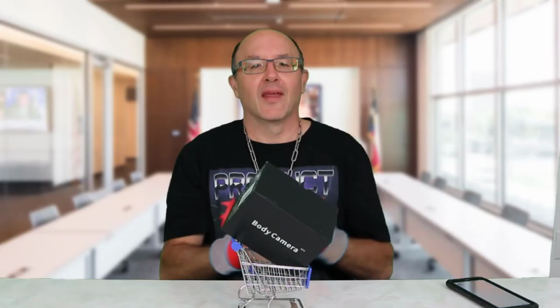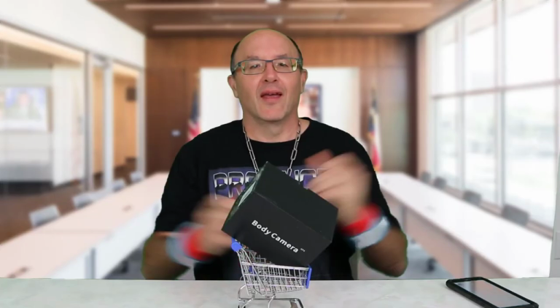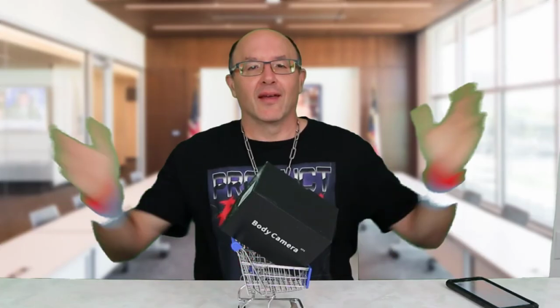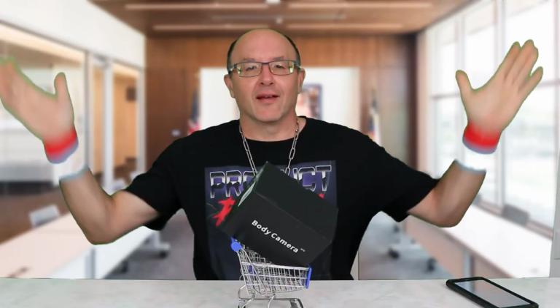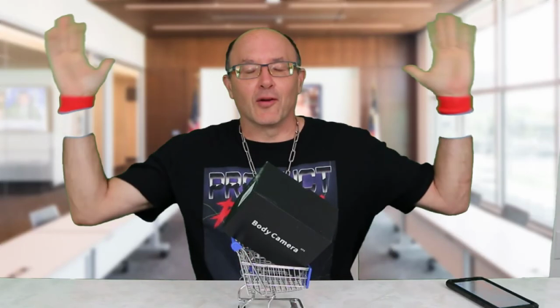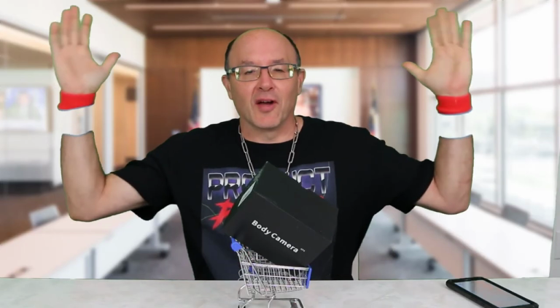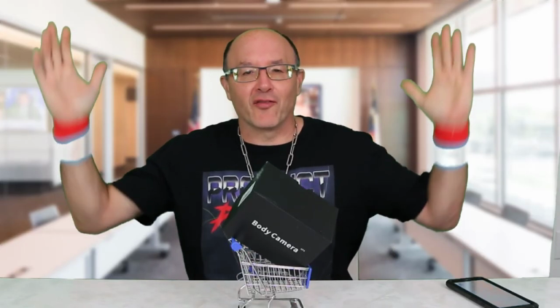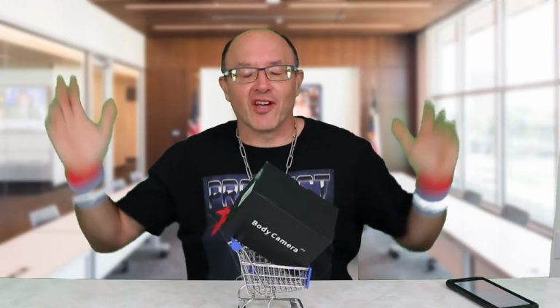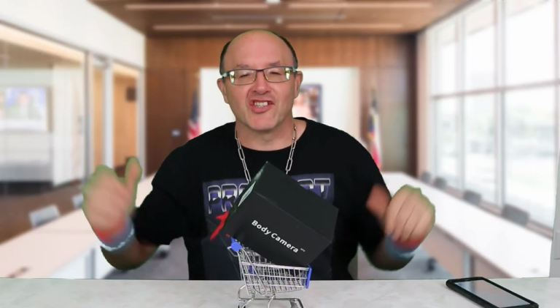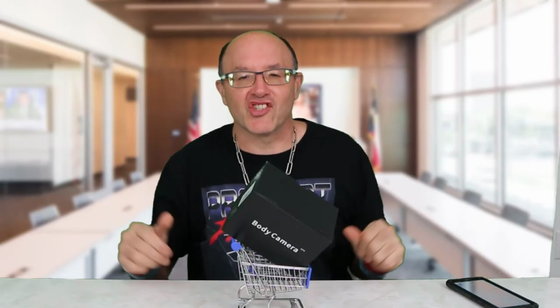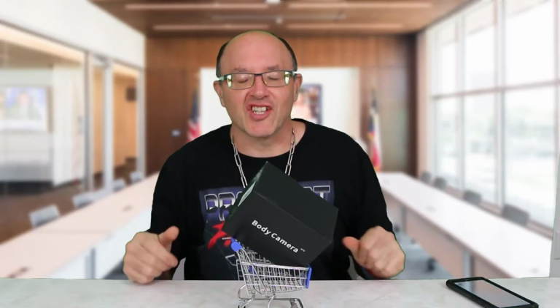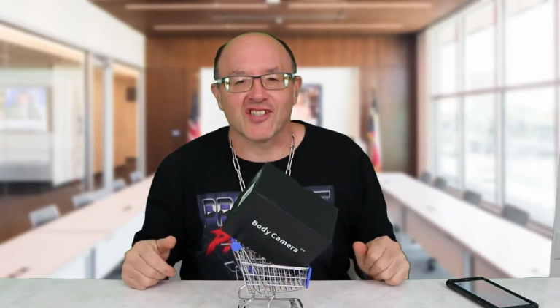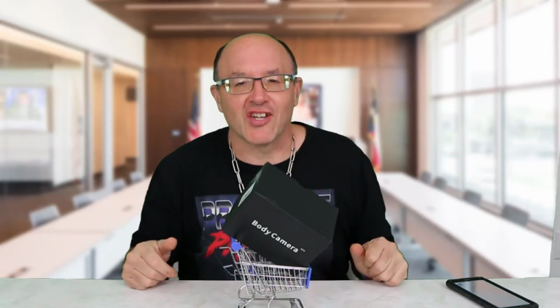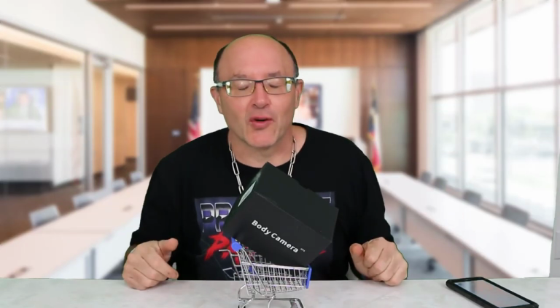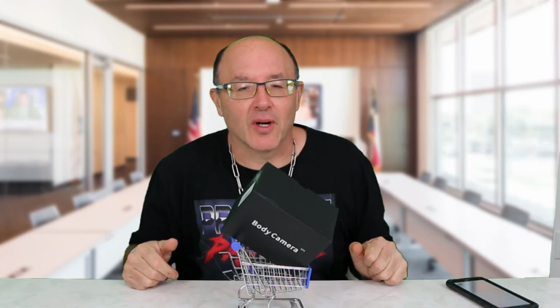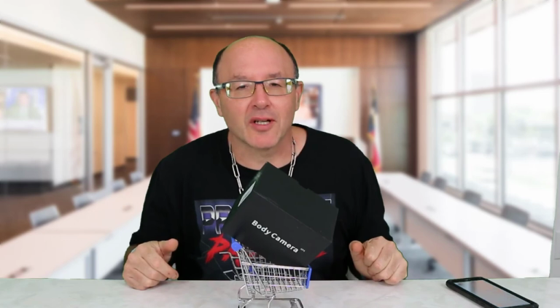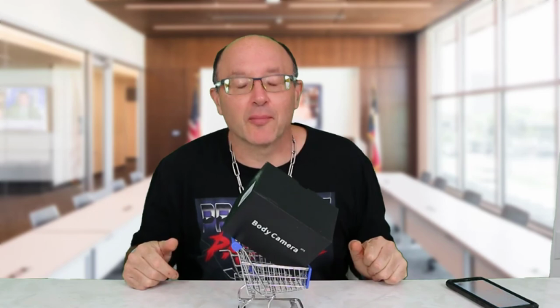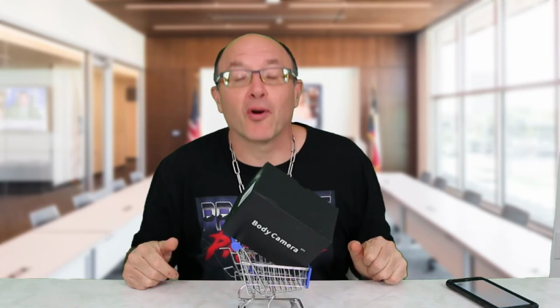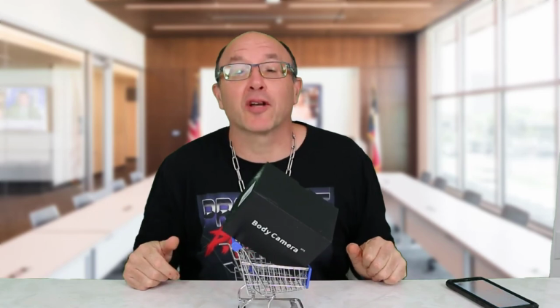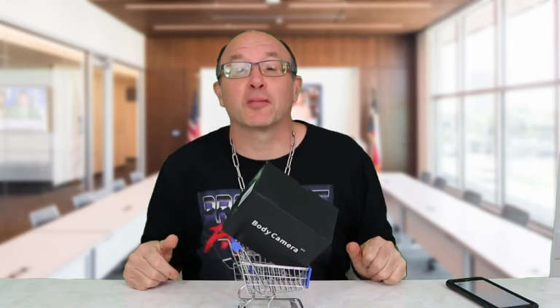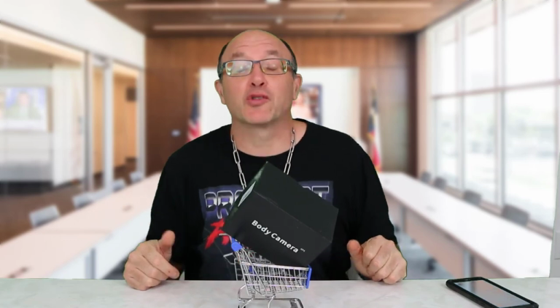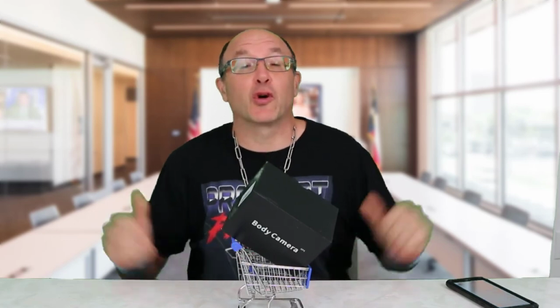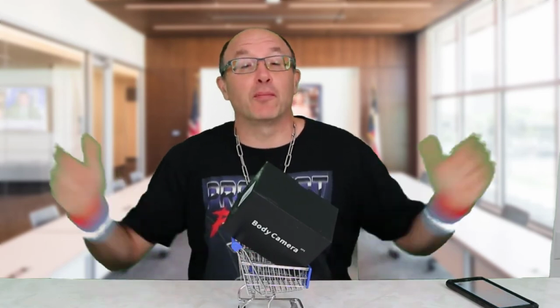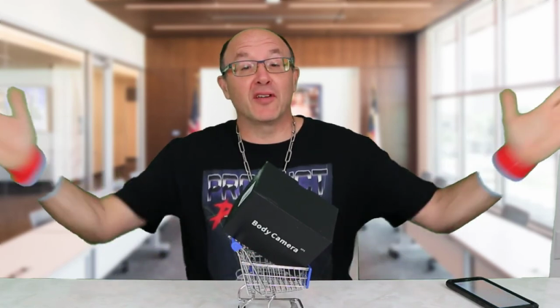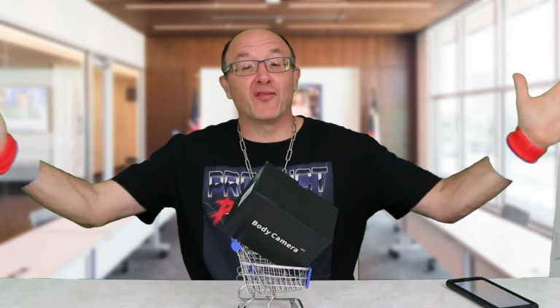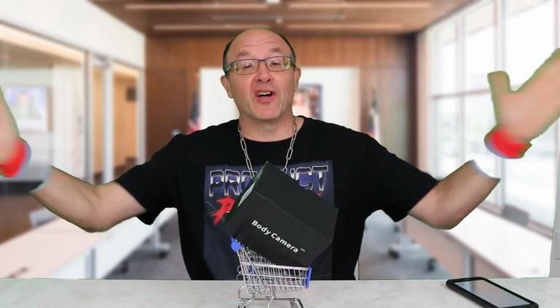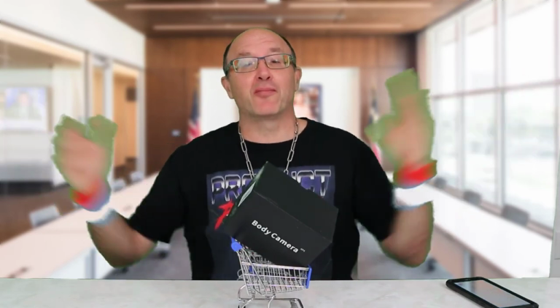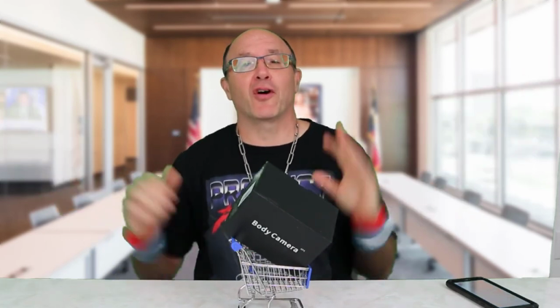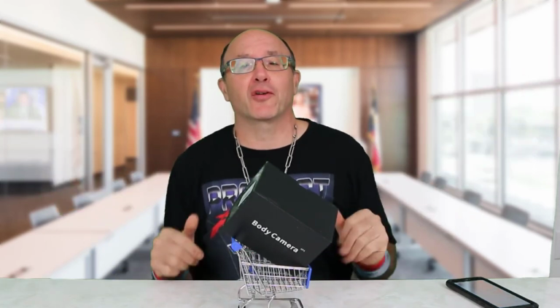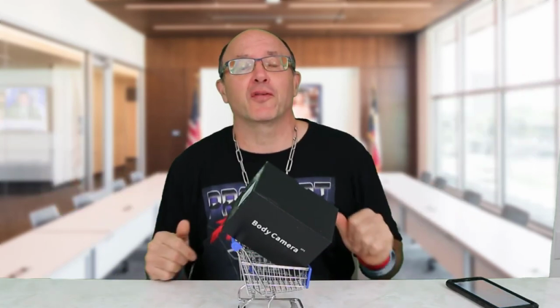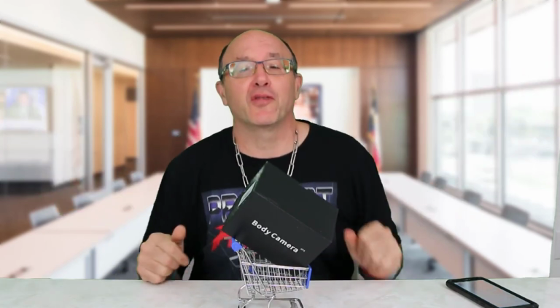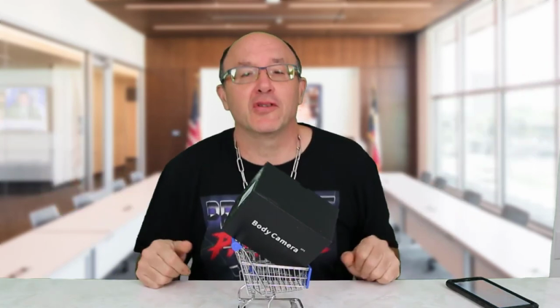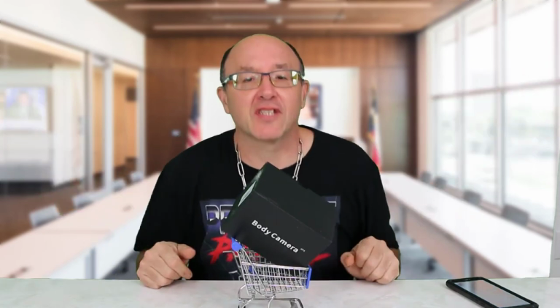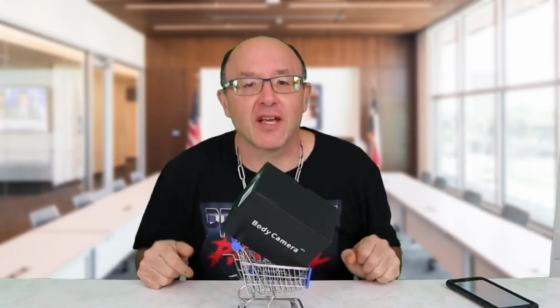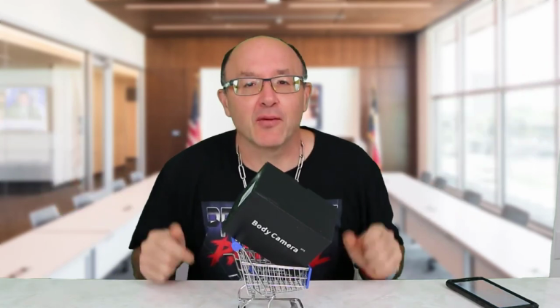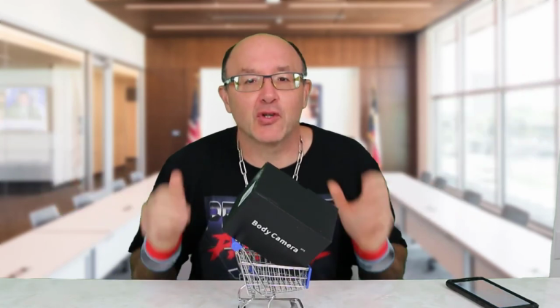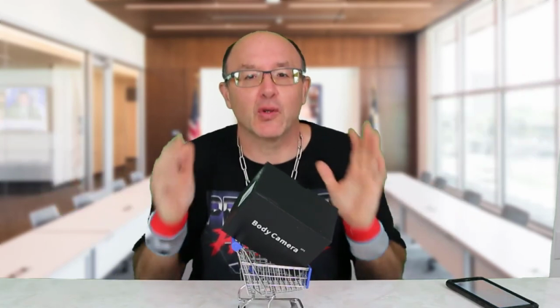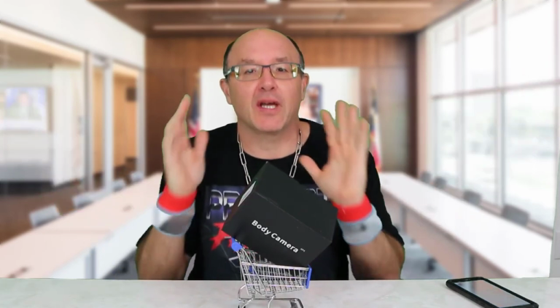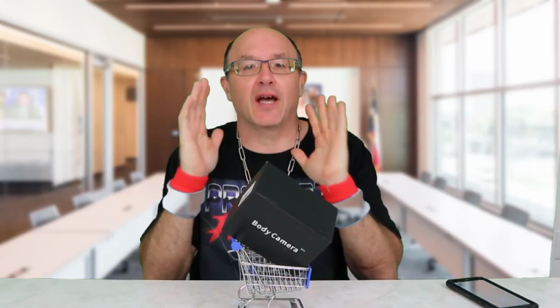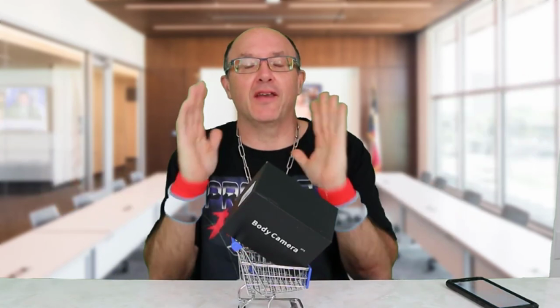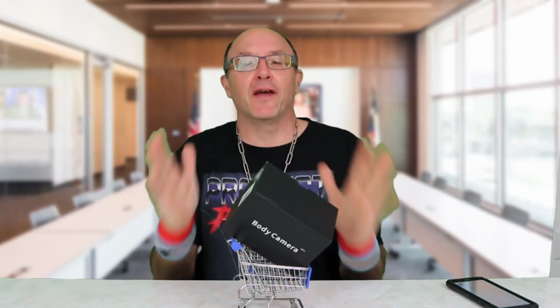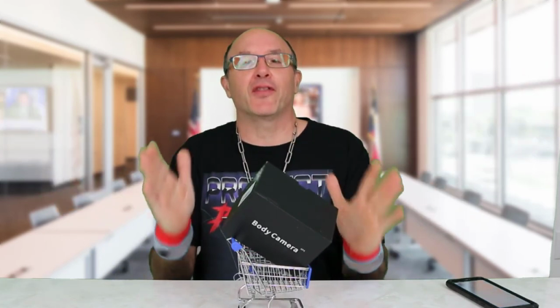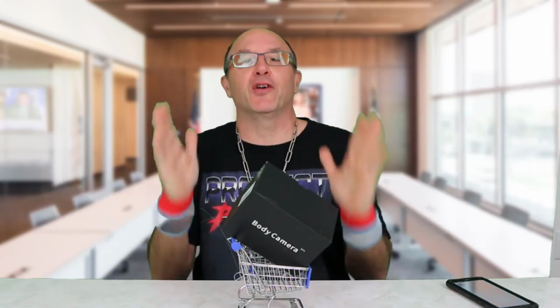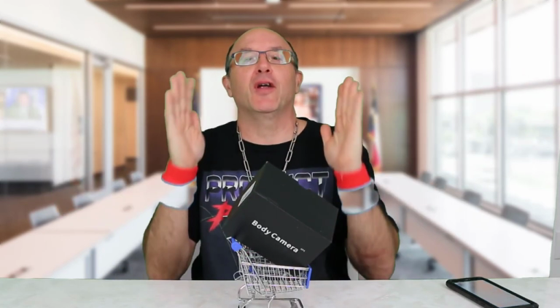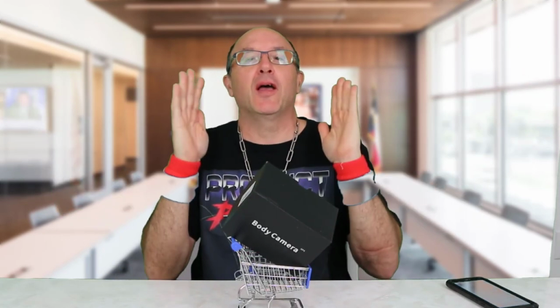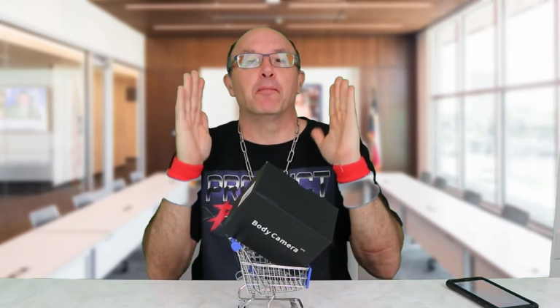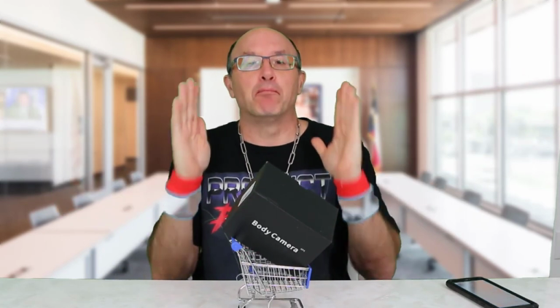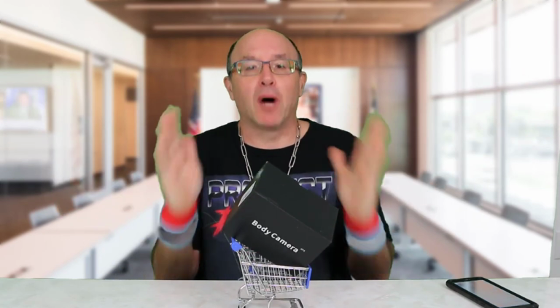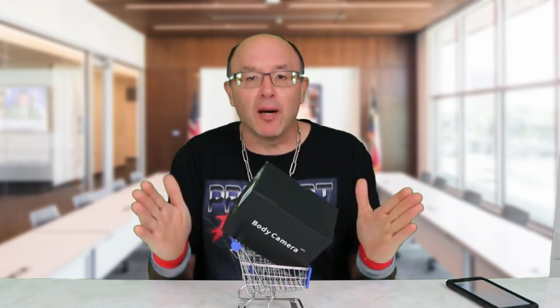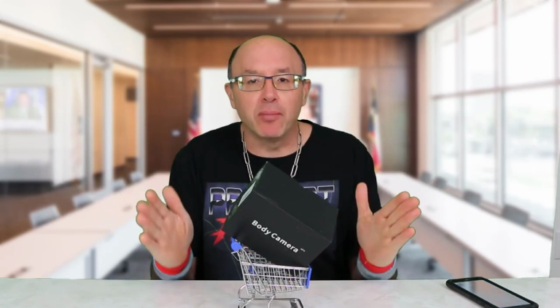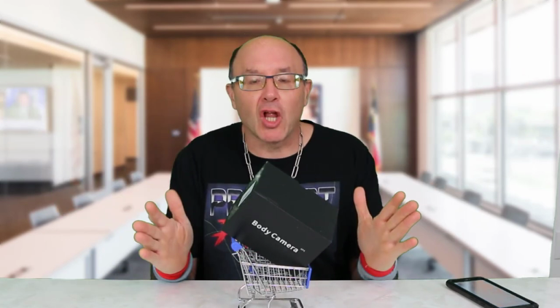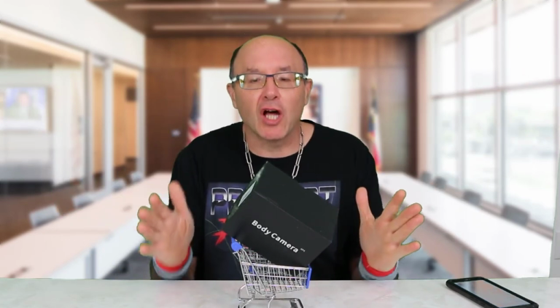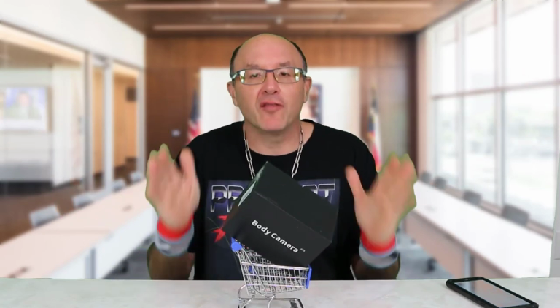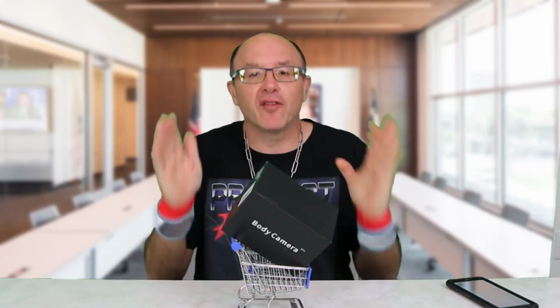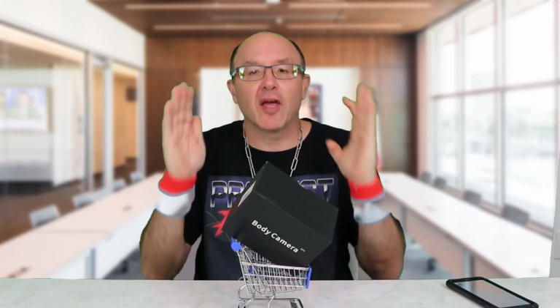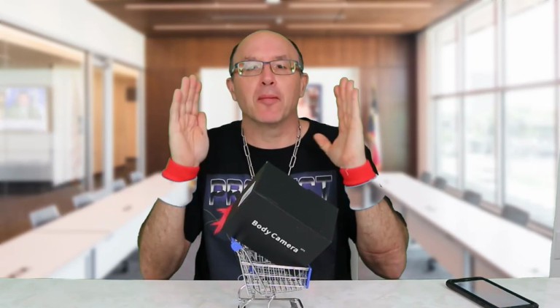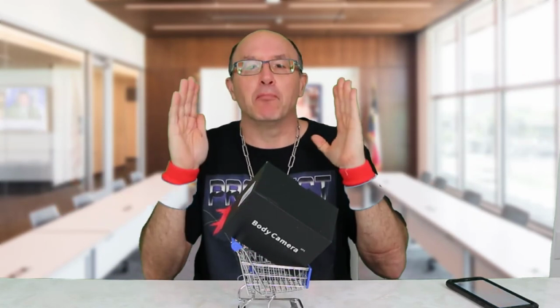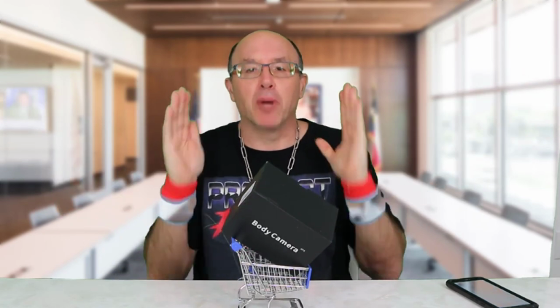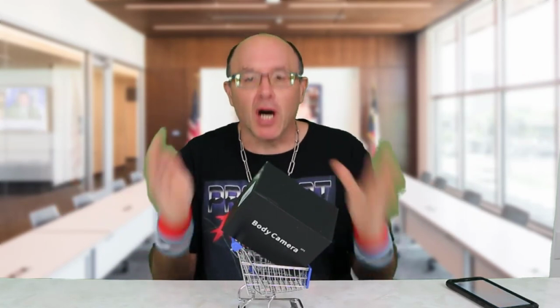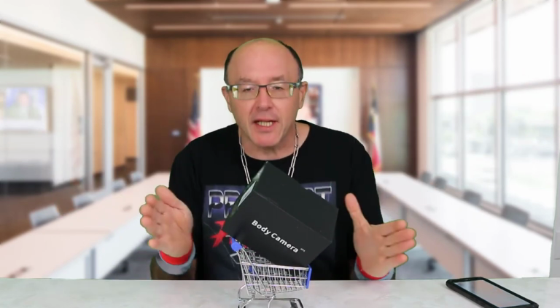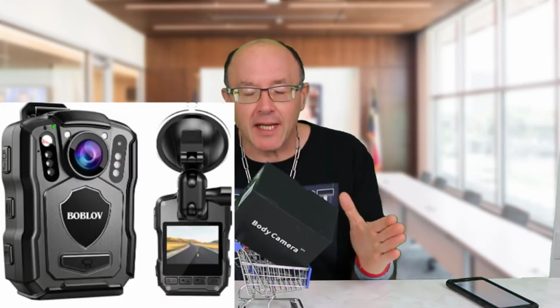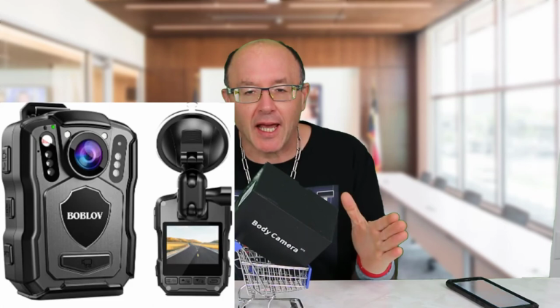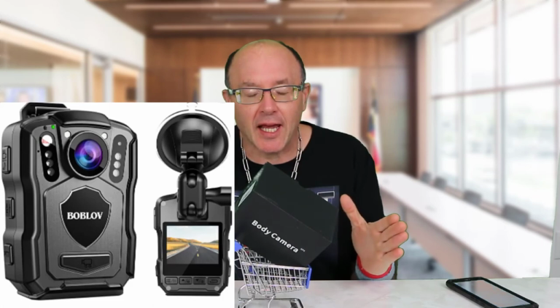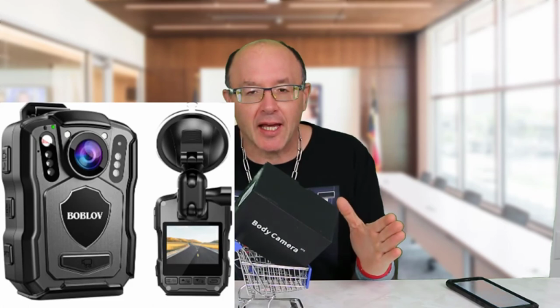Hello my friends, Sheiks here. Welcome to Product Patrol — big fun product reviews. Today we're doing another Bob Love body cam.